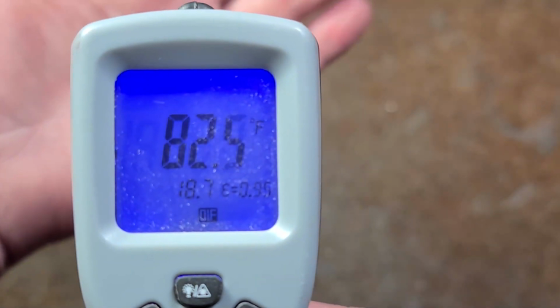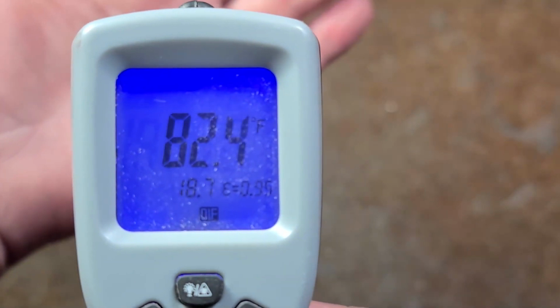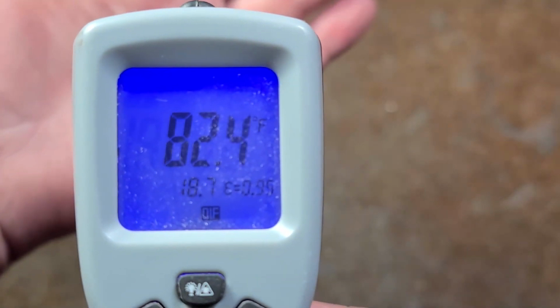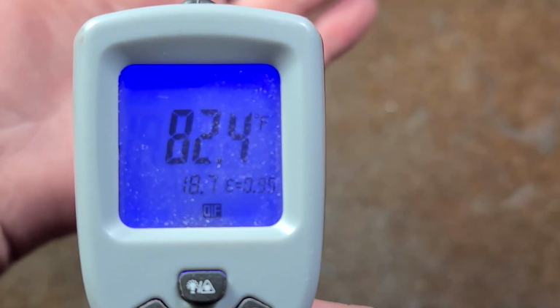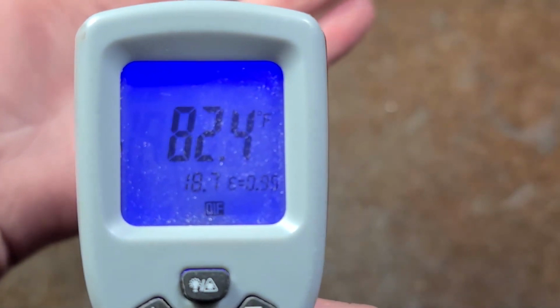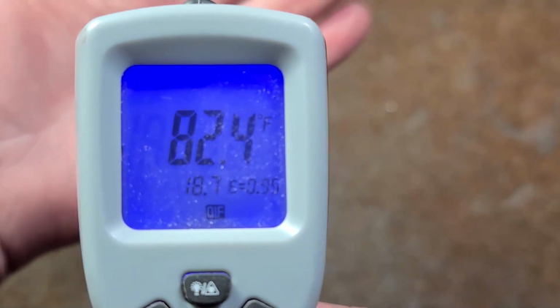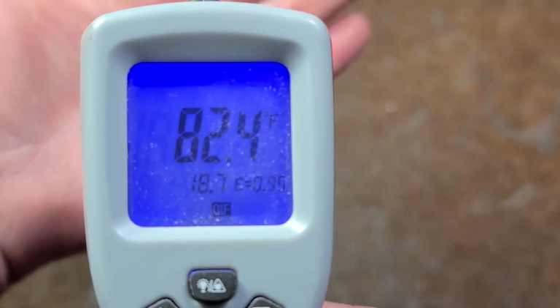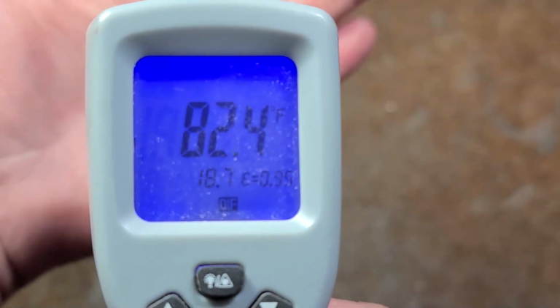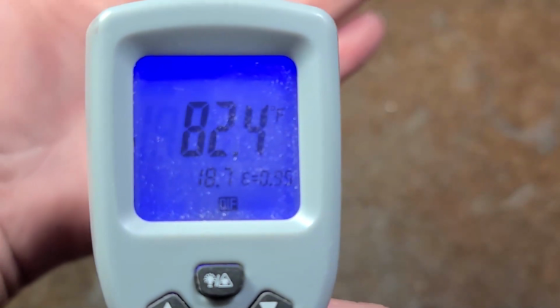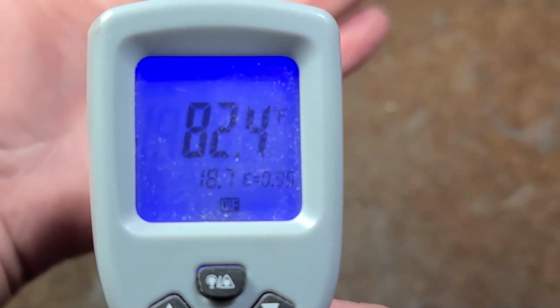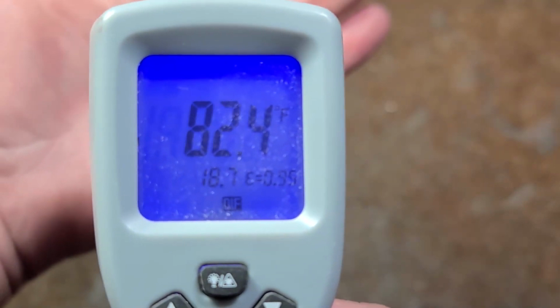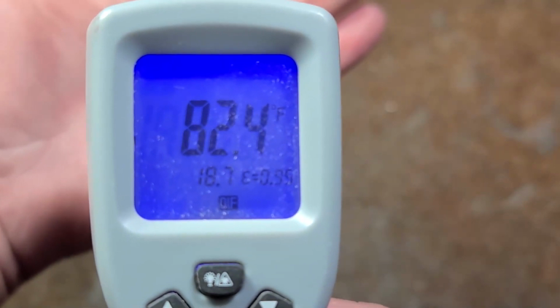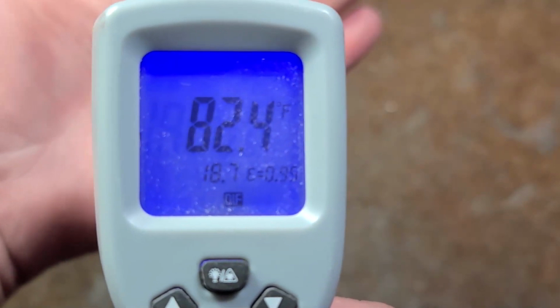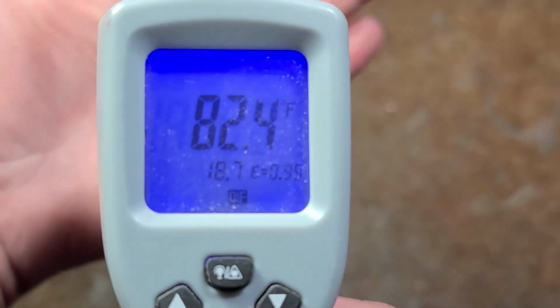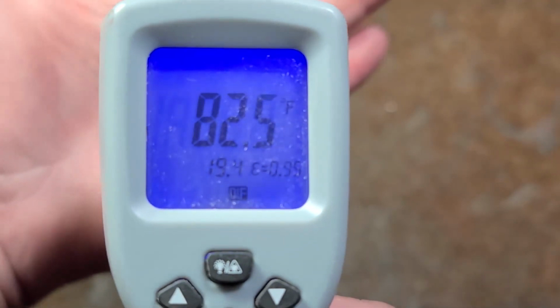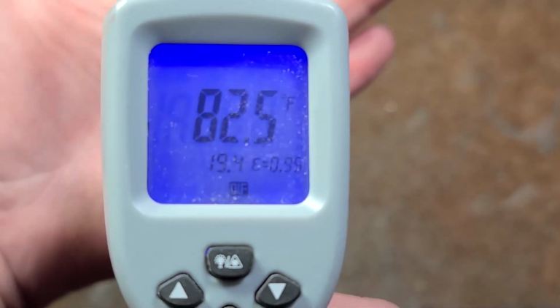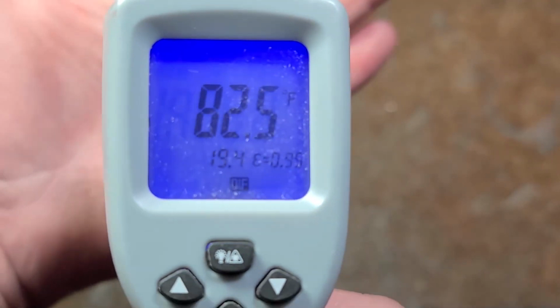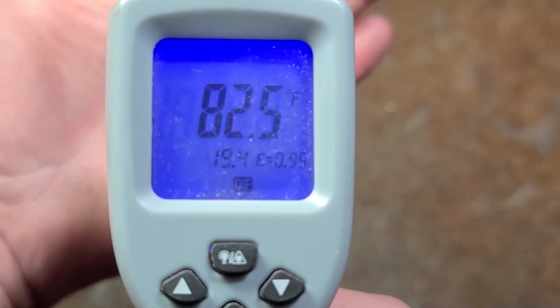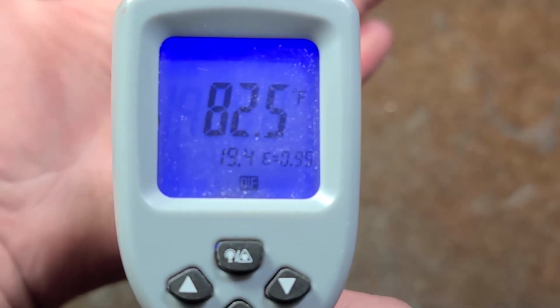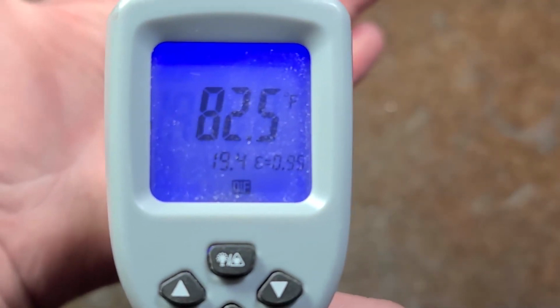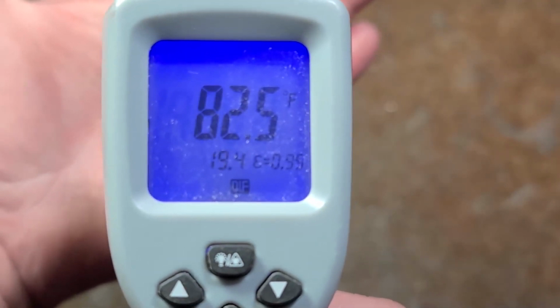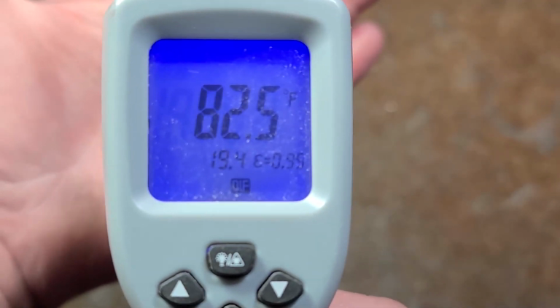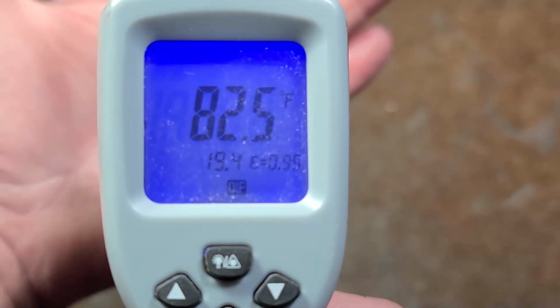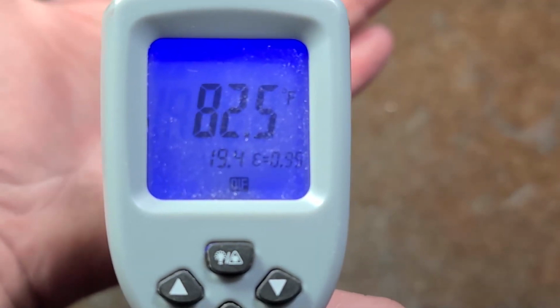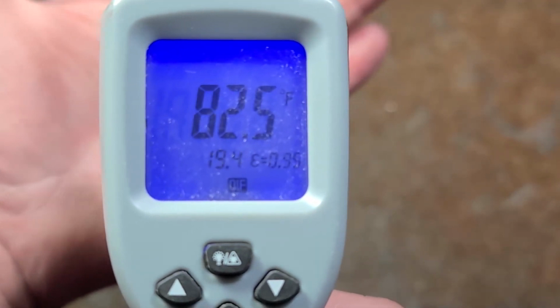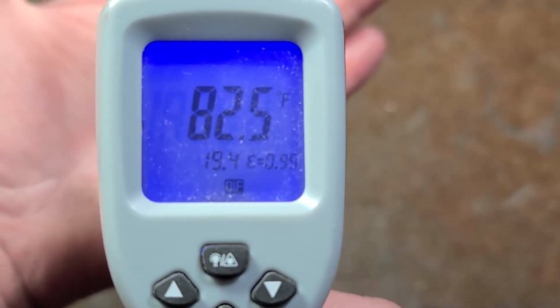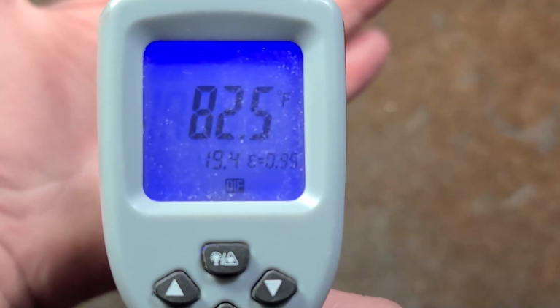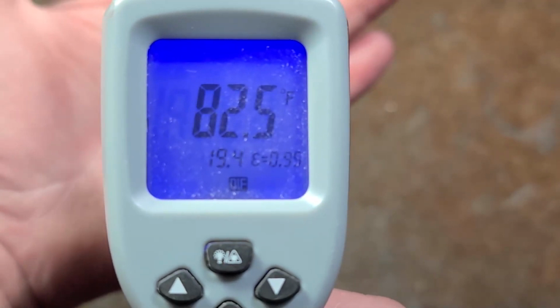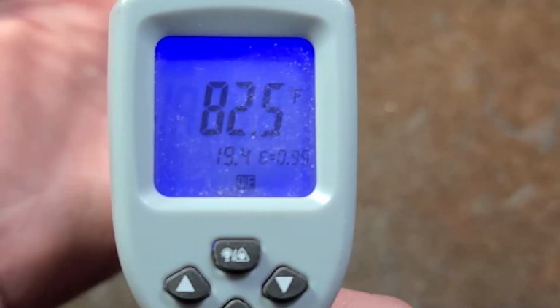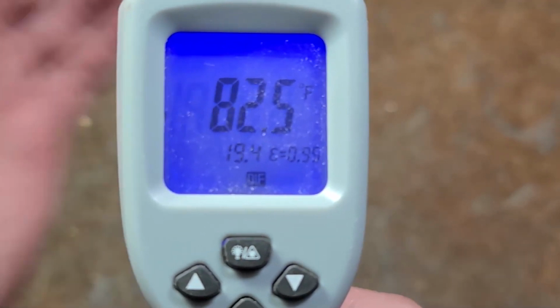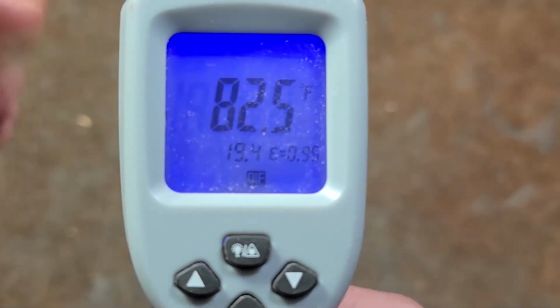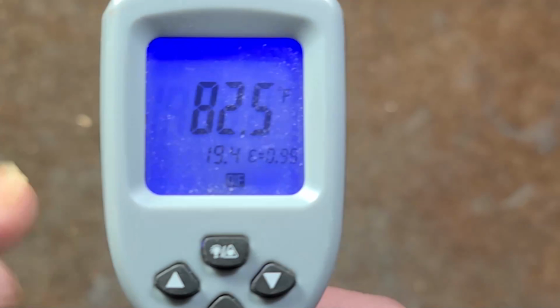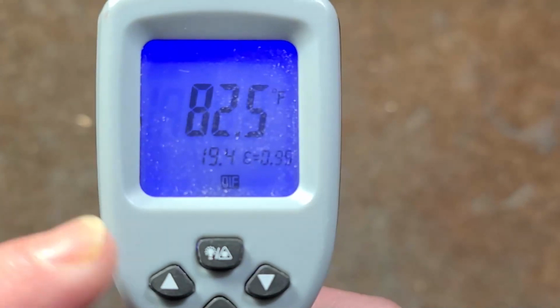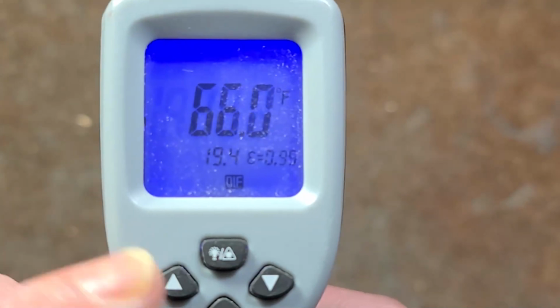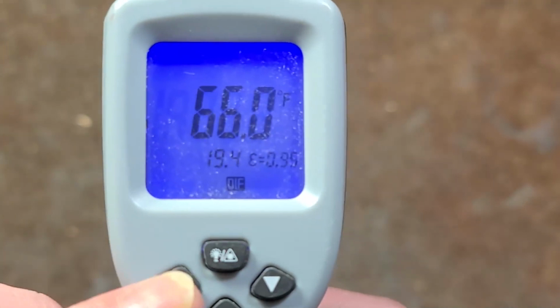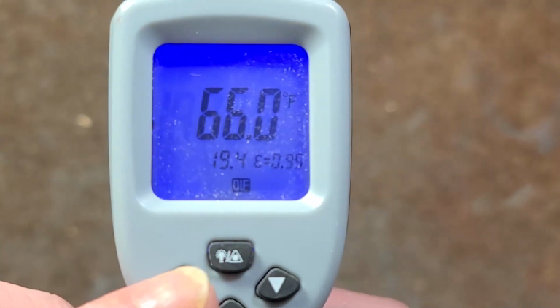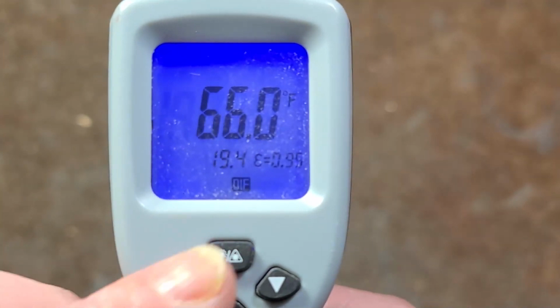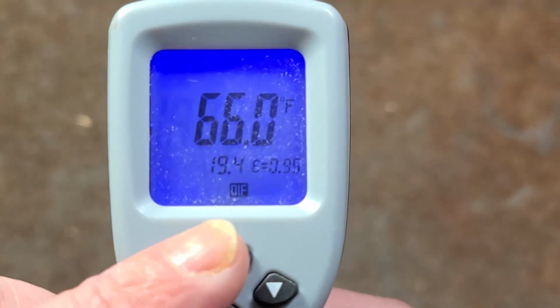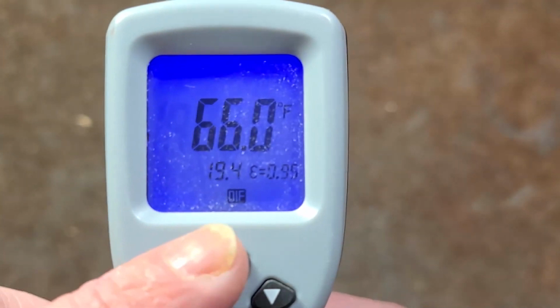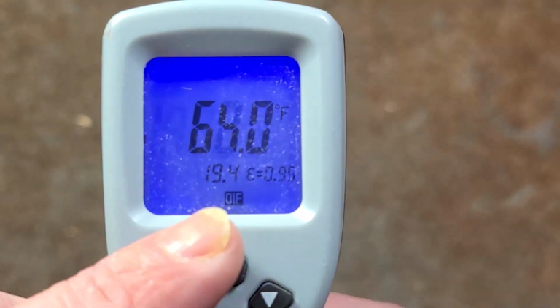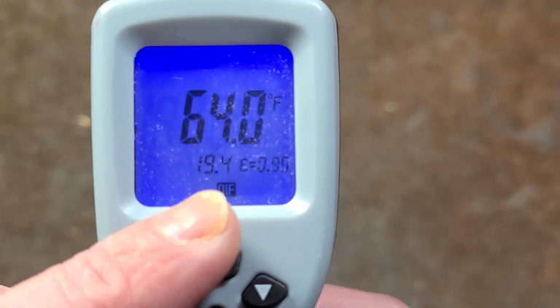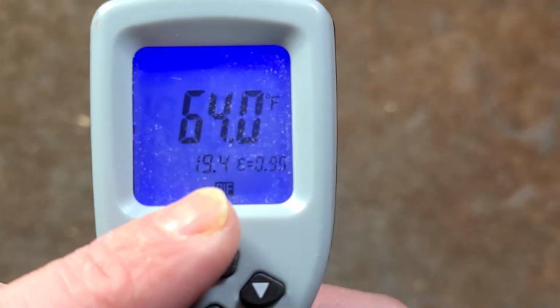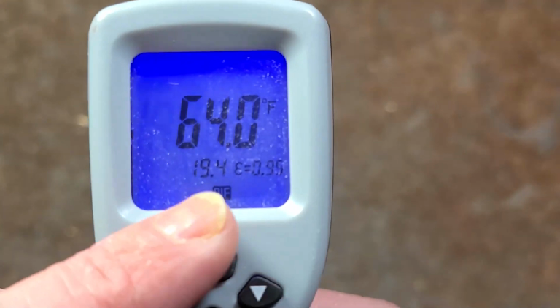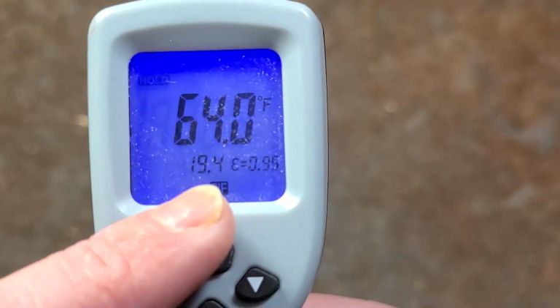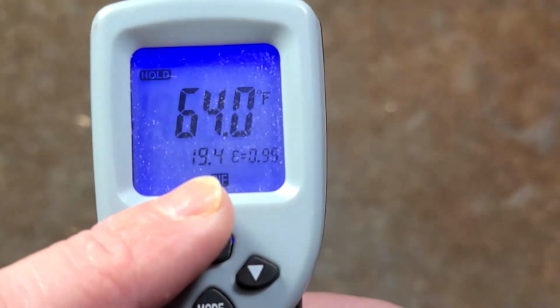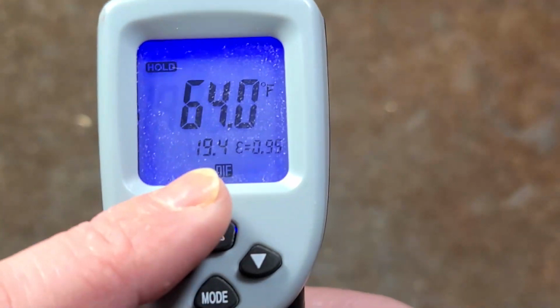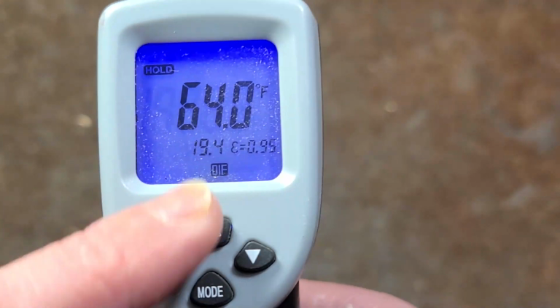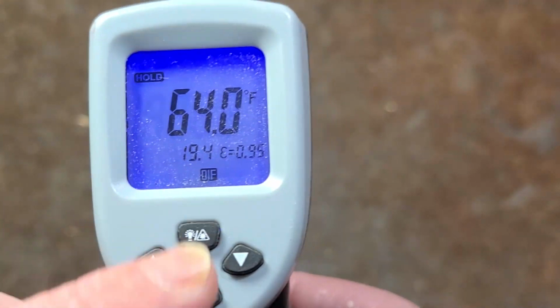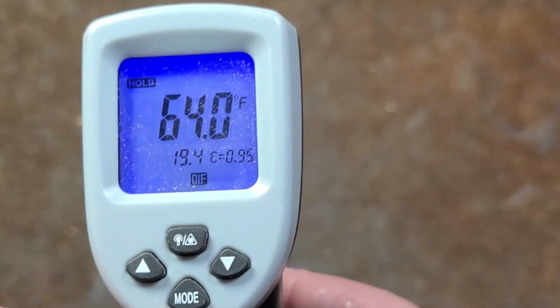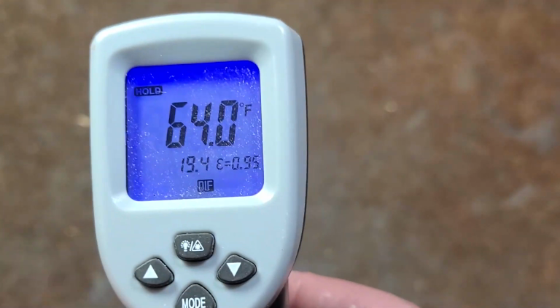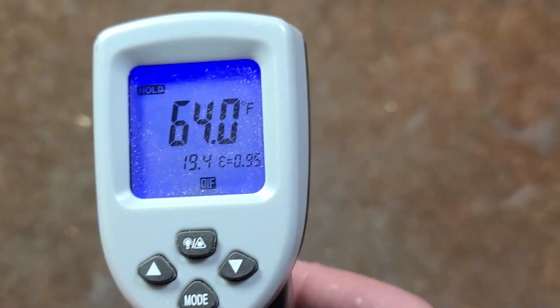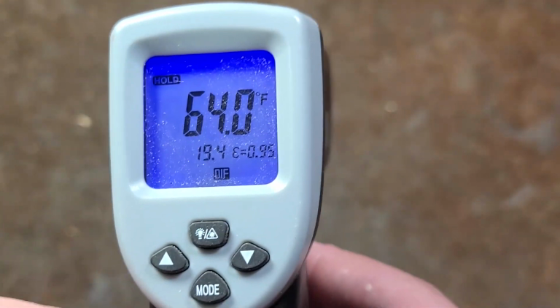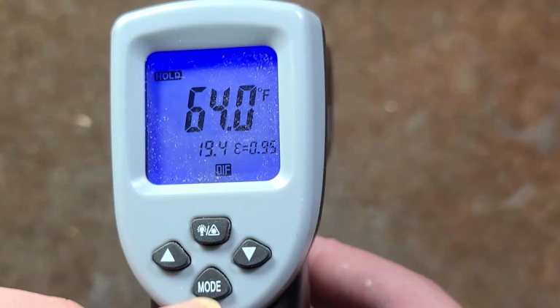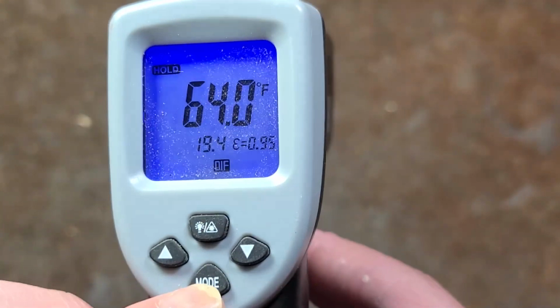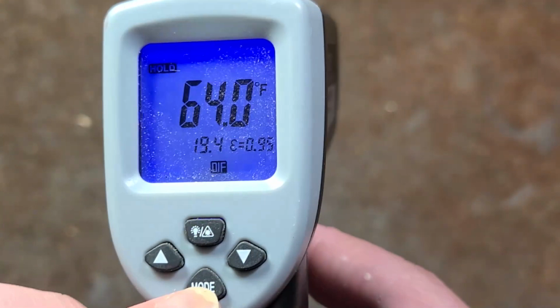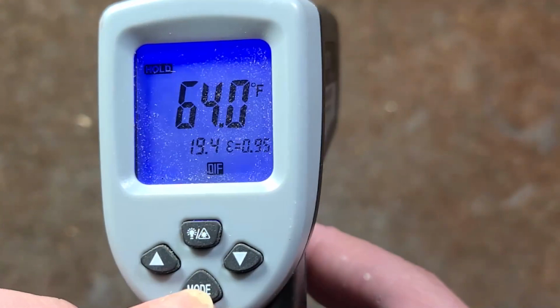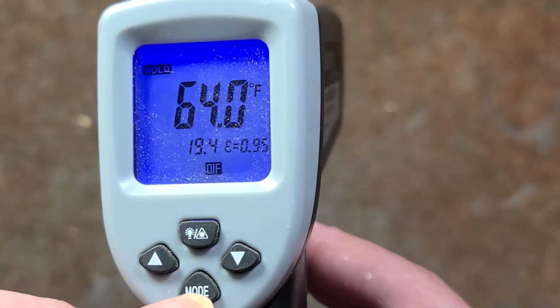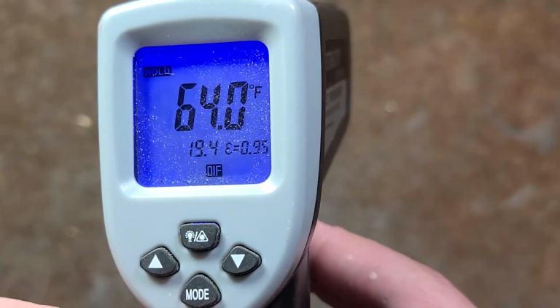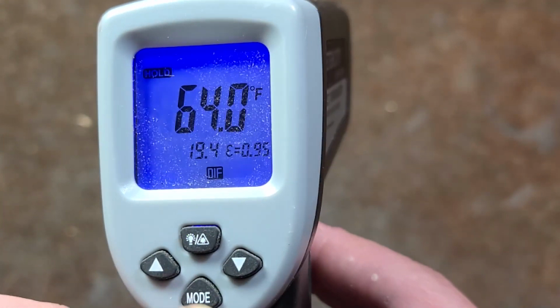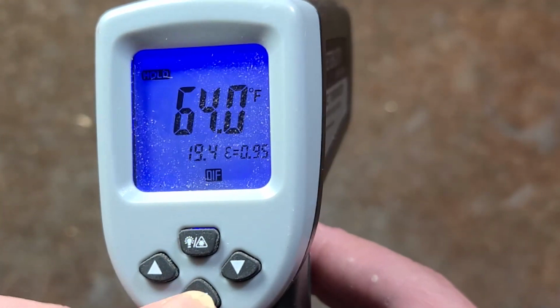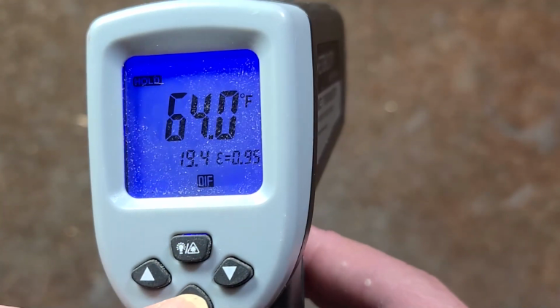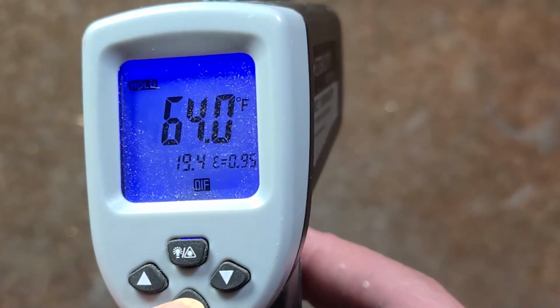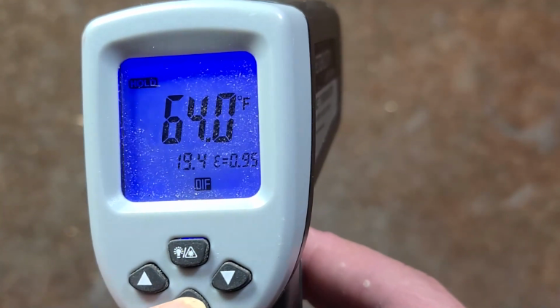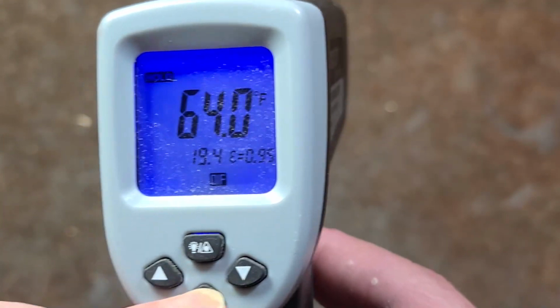You have to hold the trigger, but there's a neat differential mode — it will tell you the difference in temperature between two different objects.